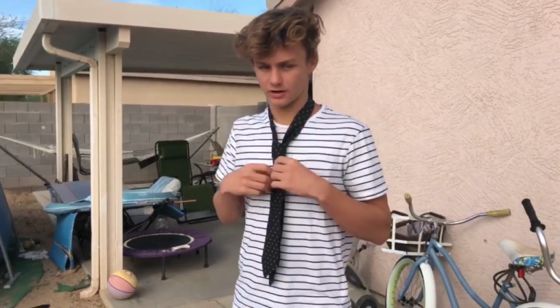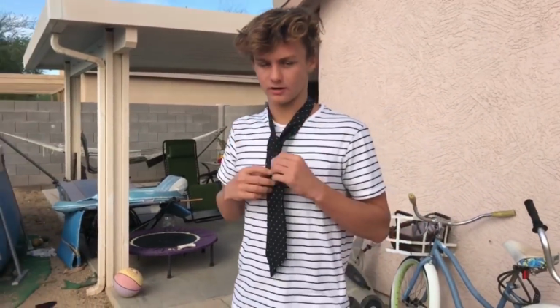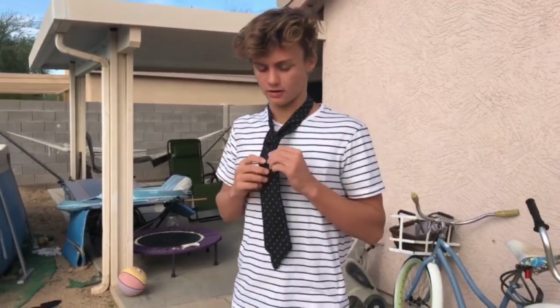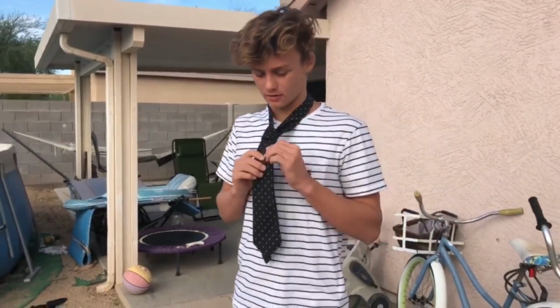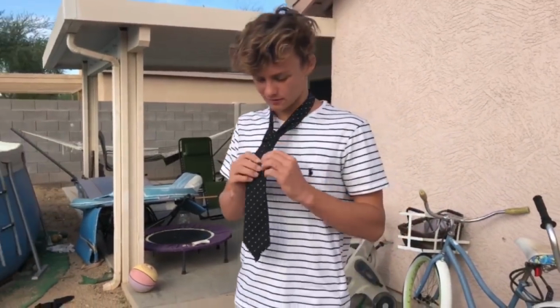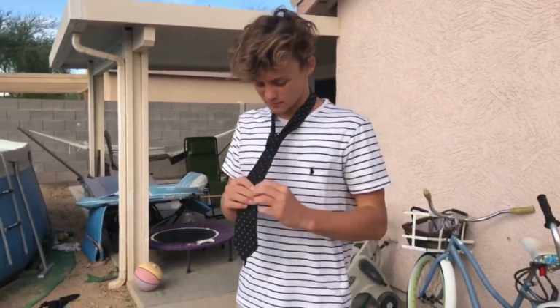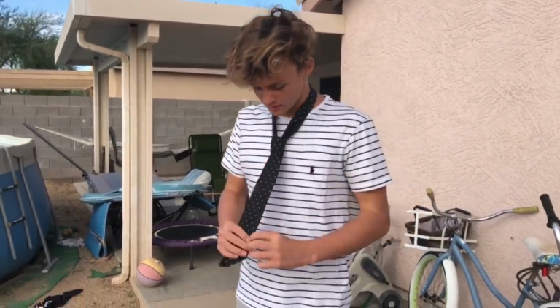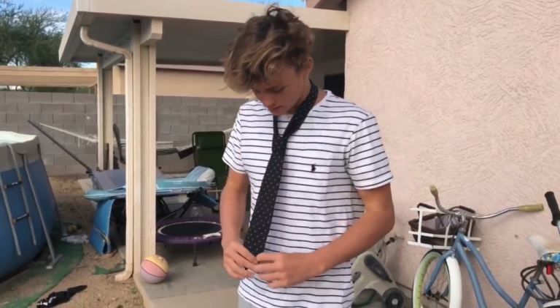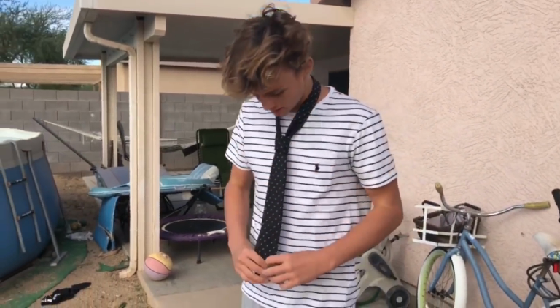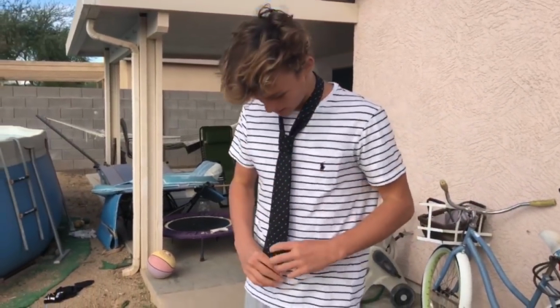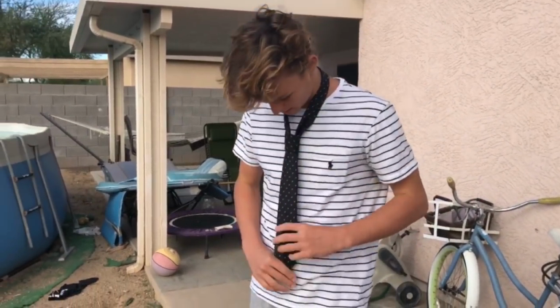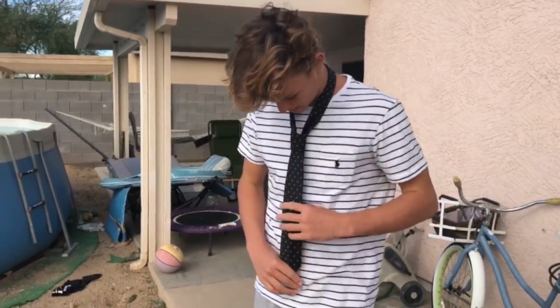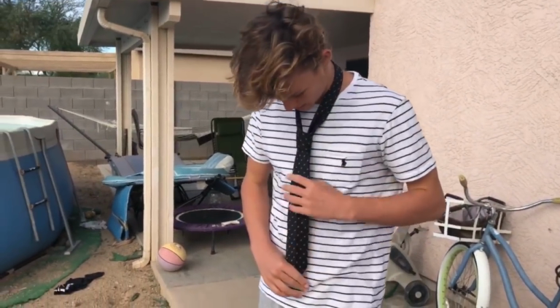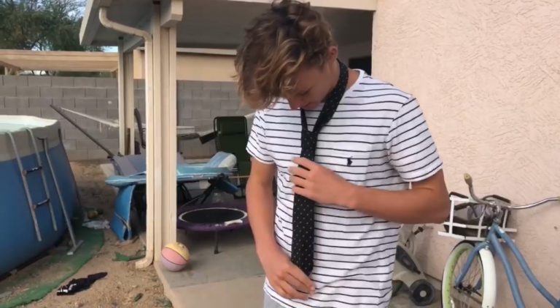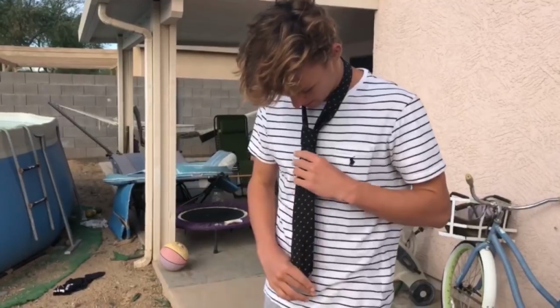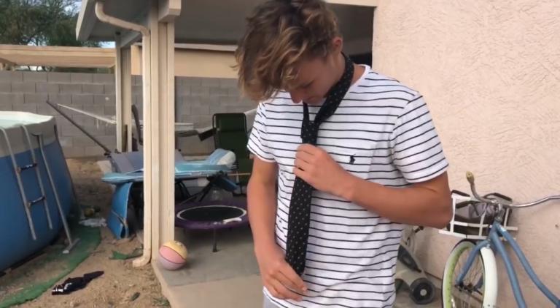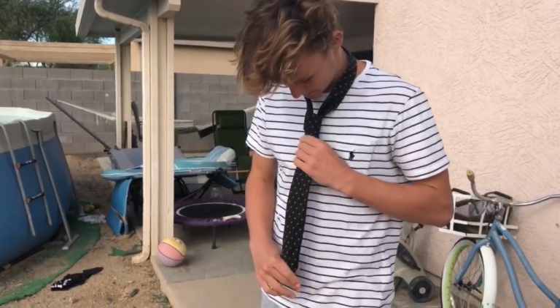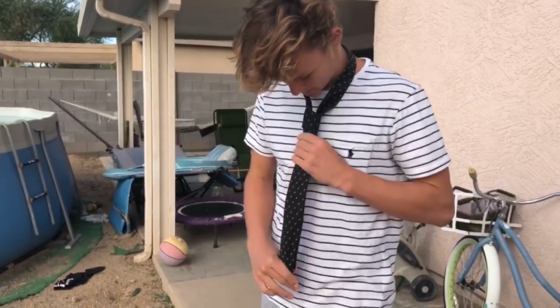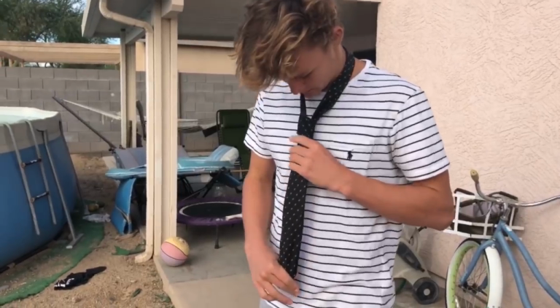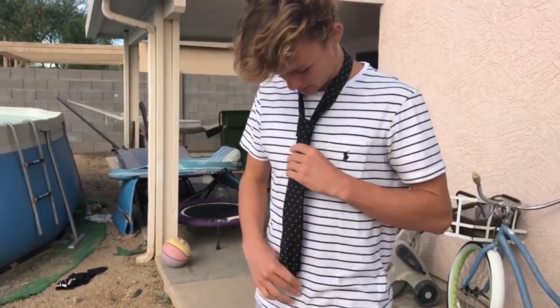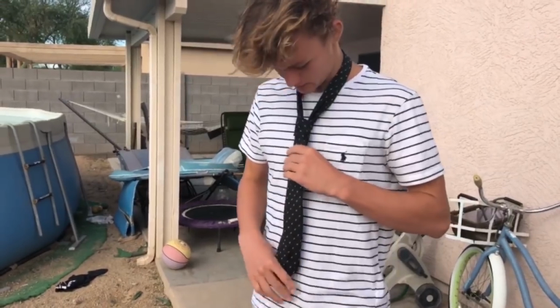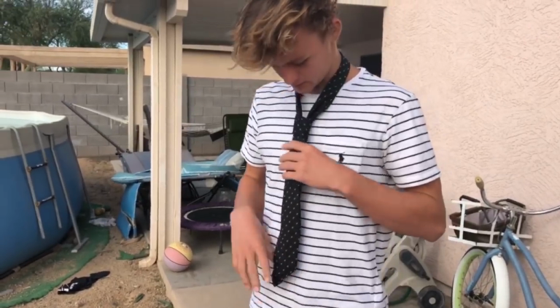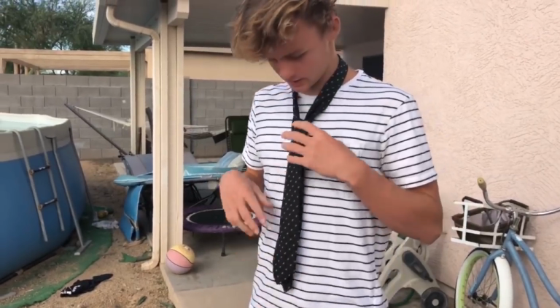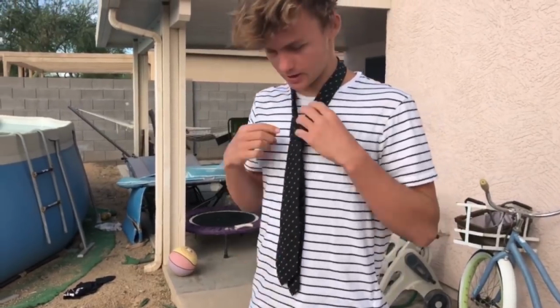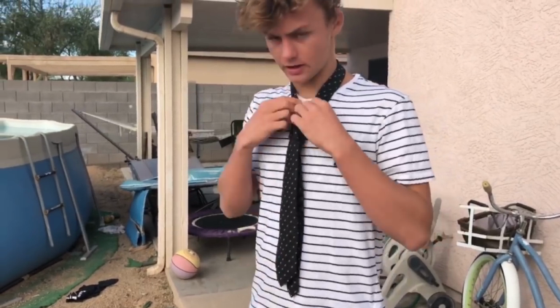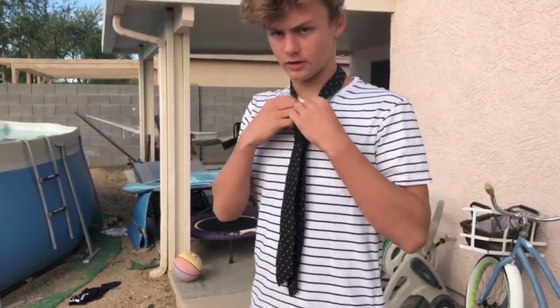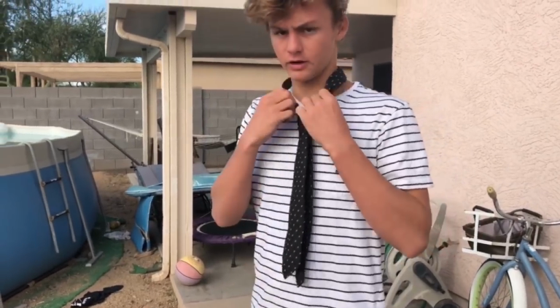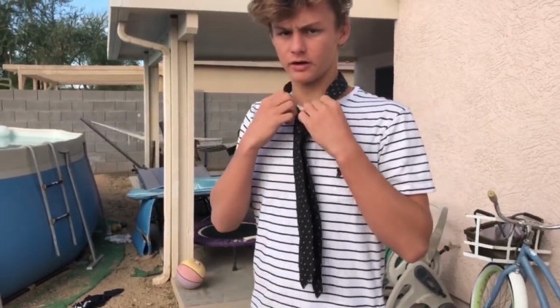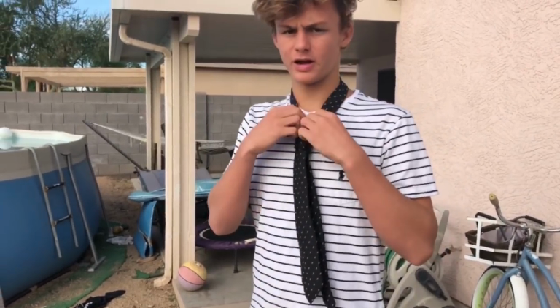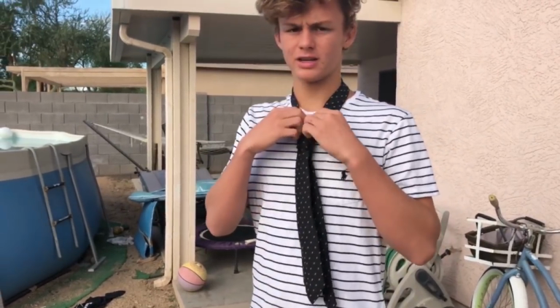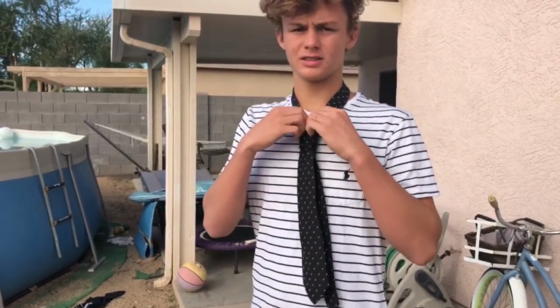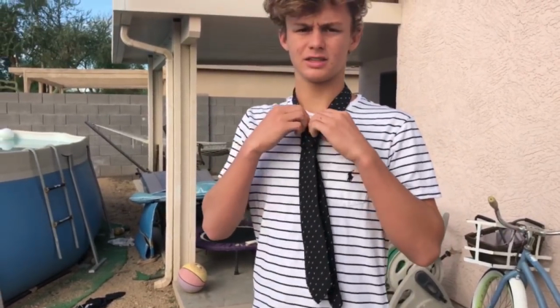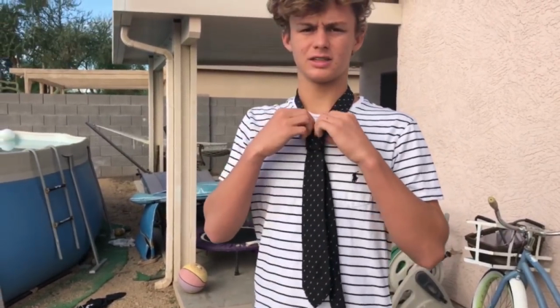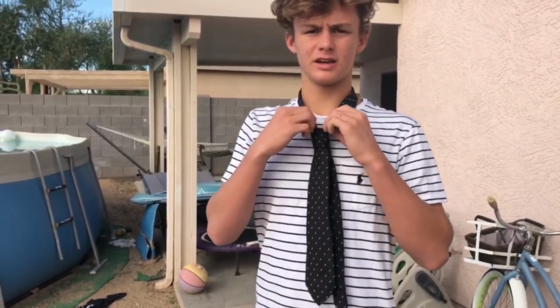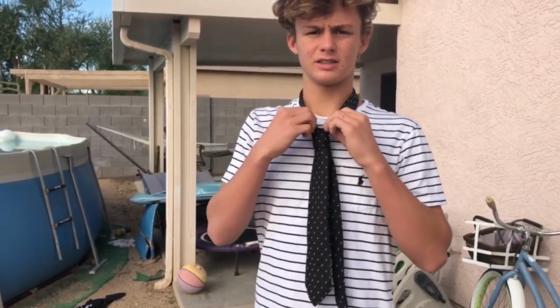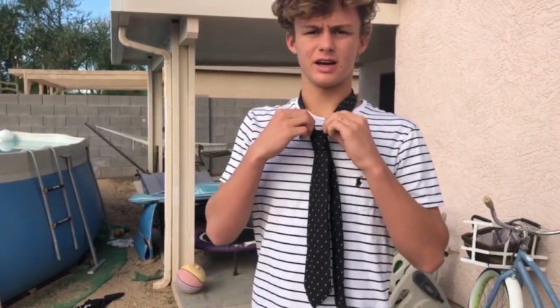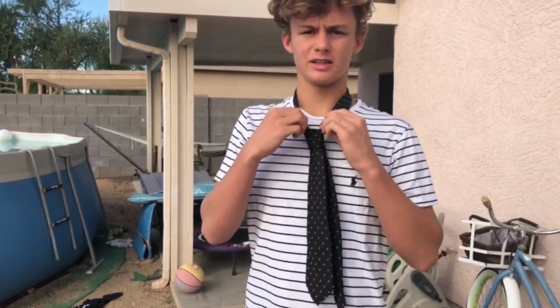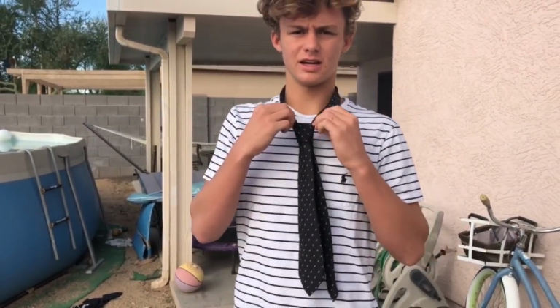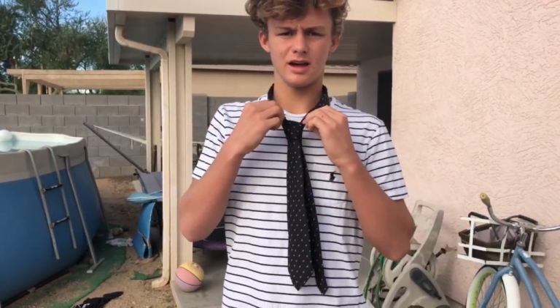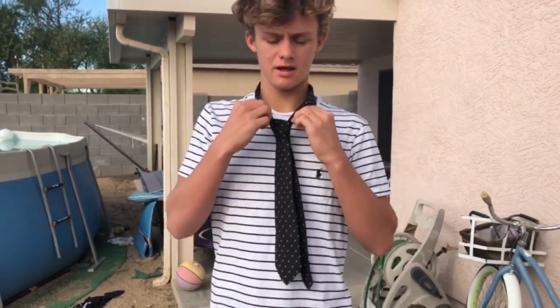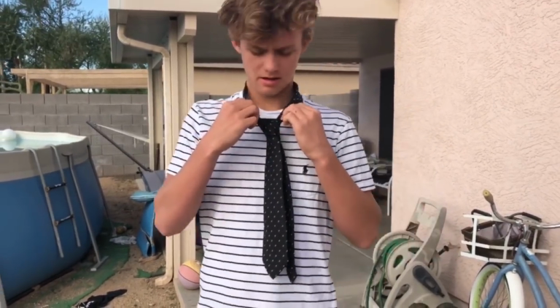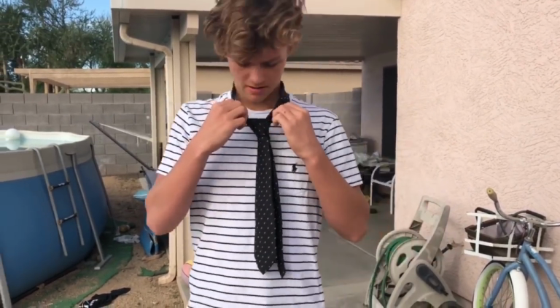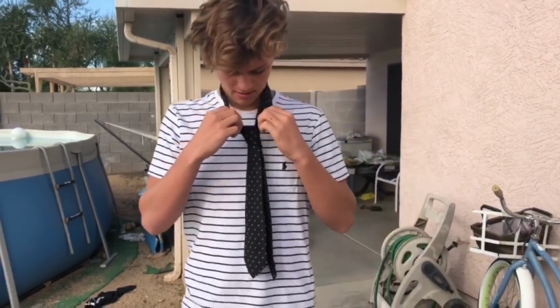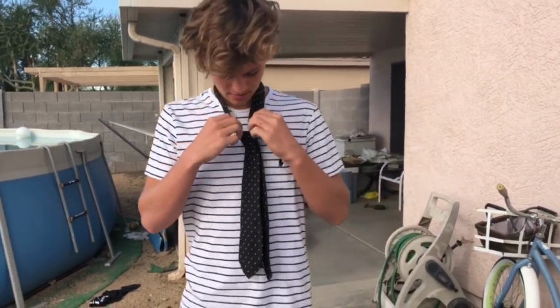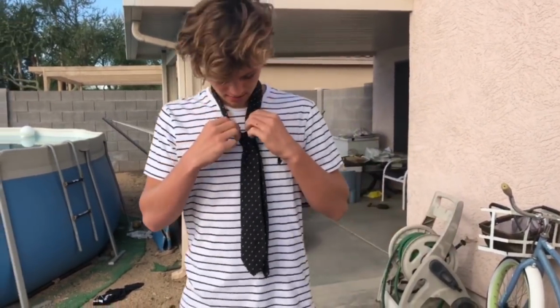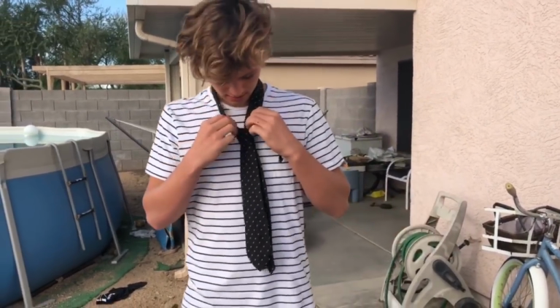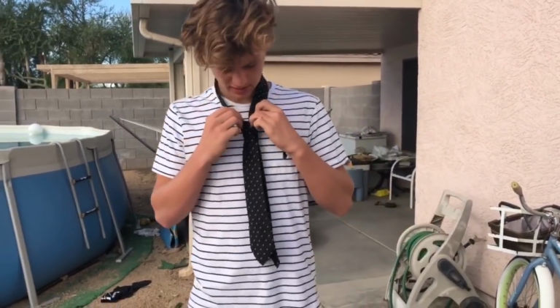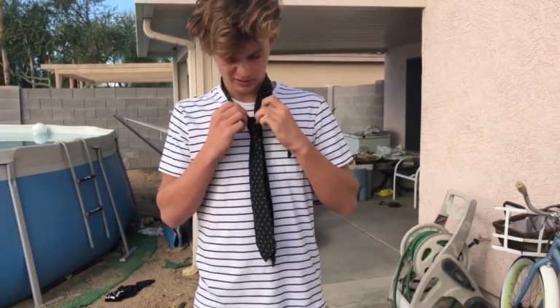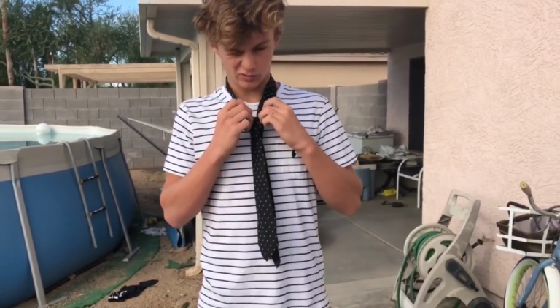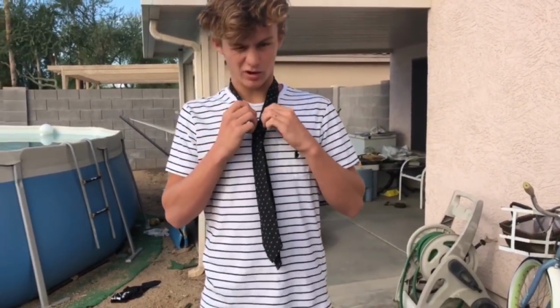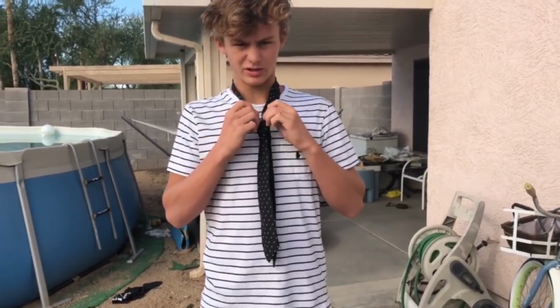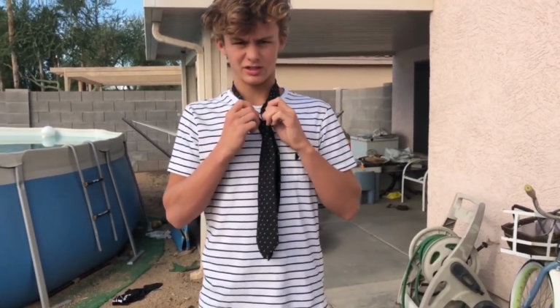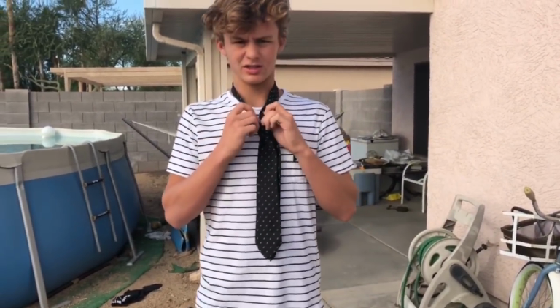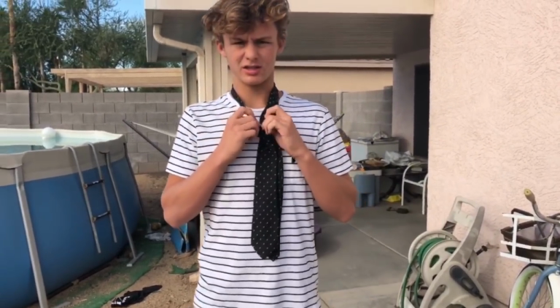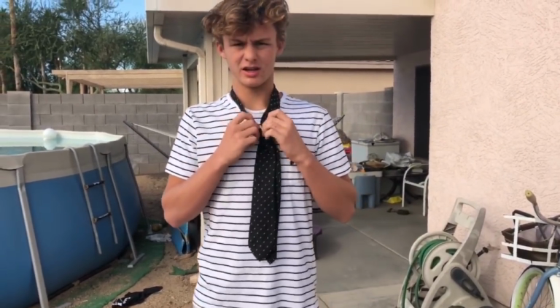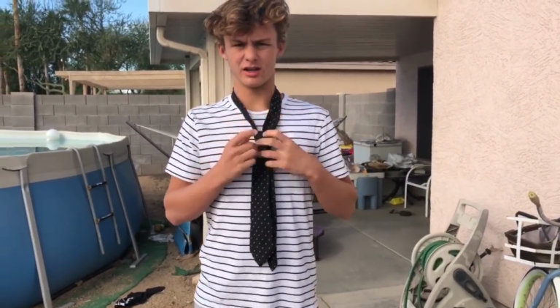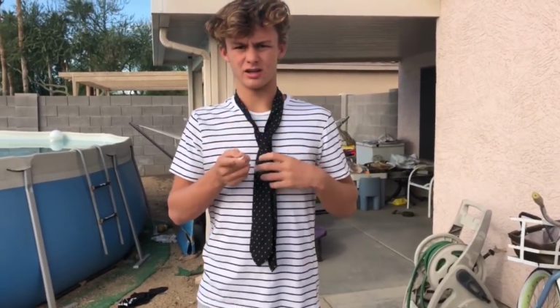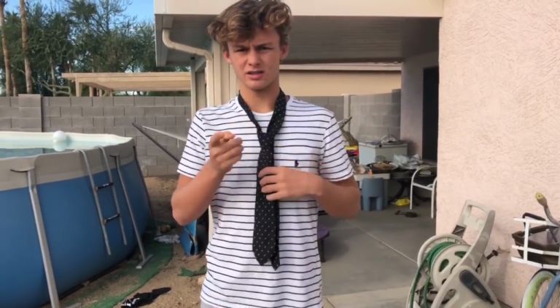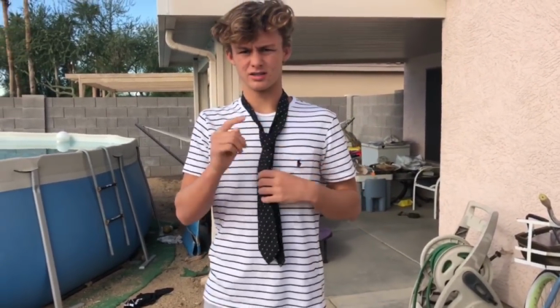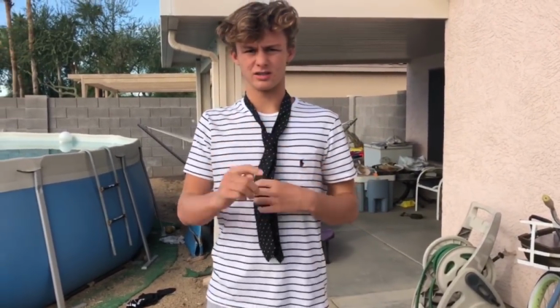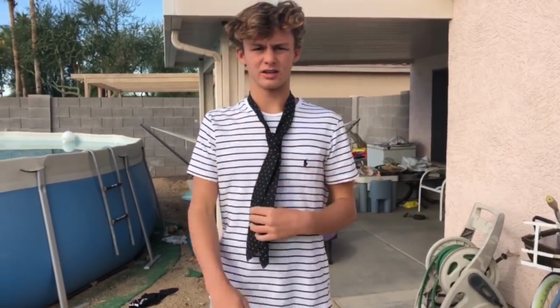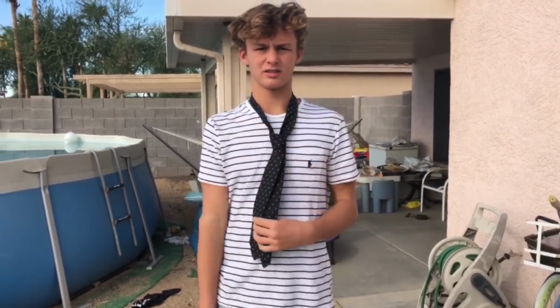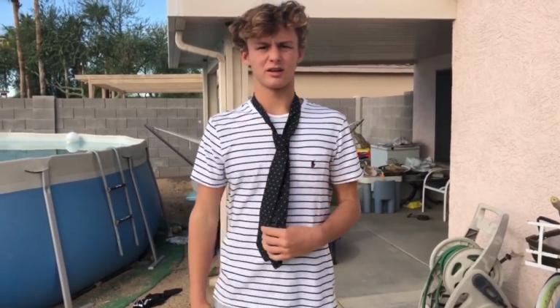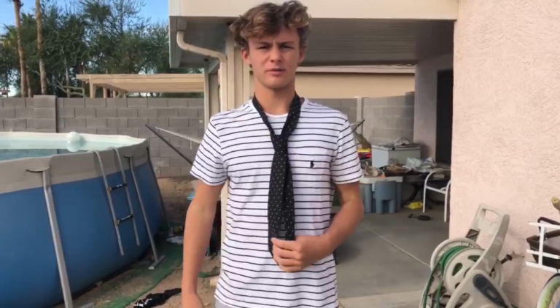Alright, so yeah, there you go guys — that's how to tie a tie. Thanks for watching and see you next time.